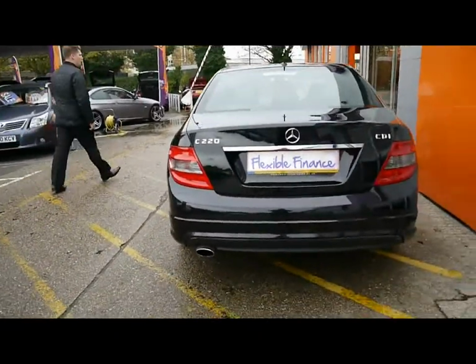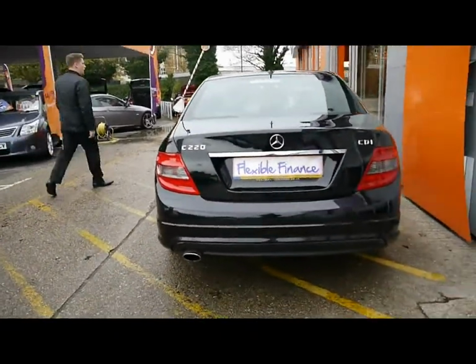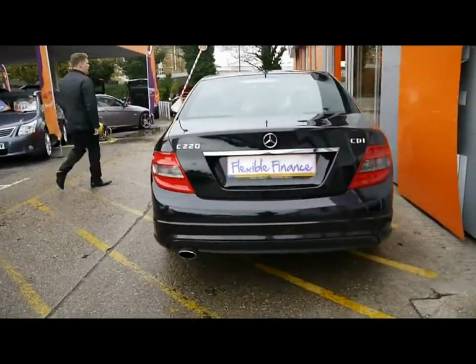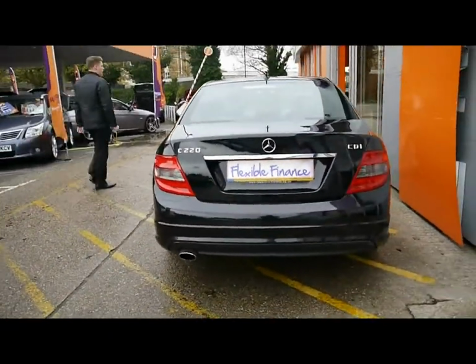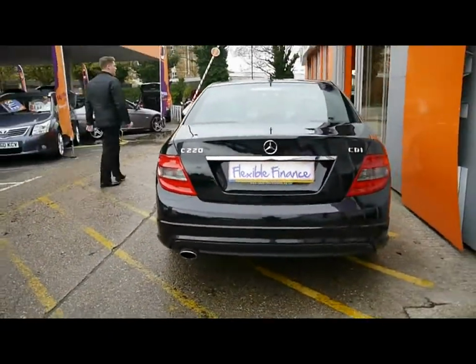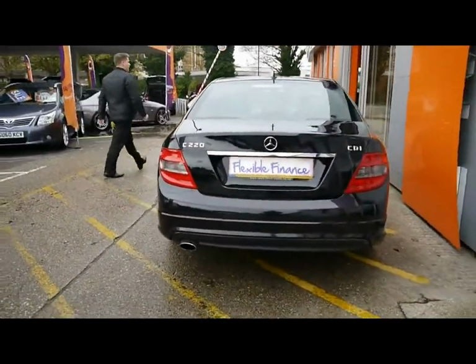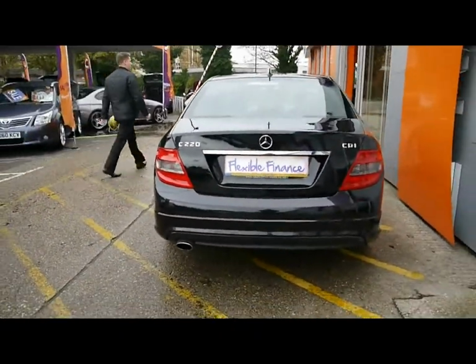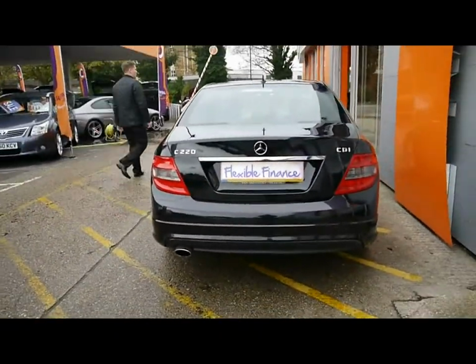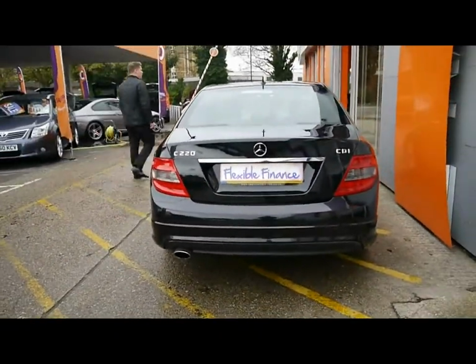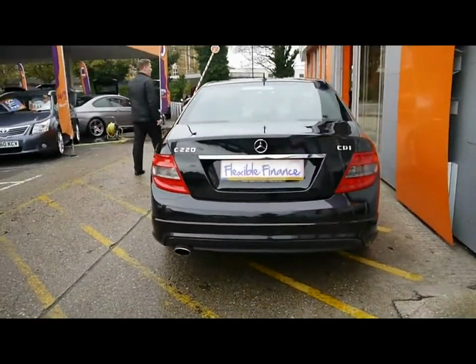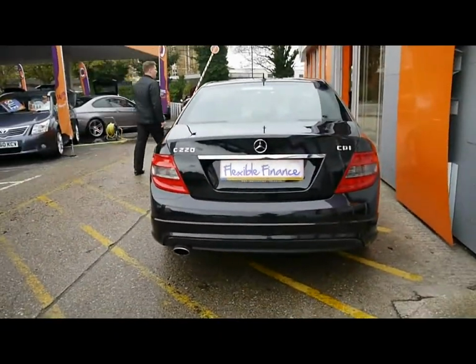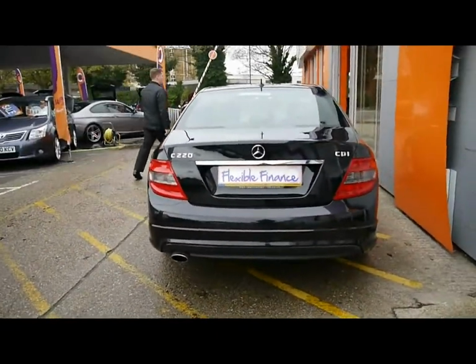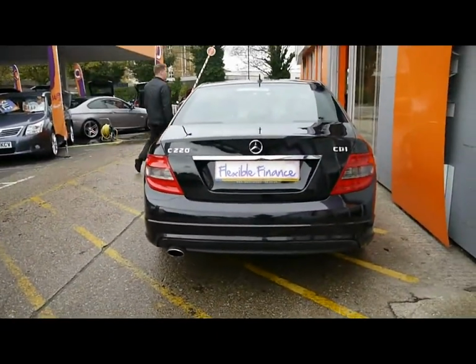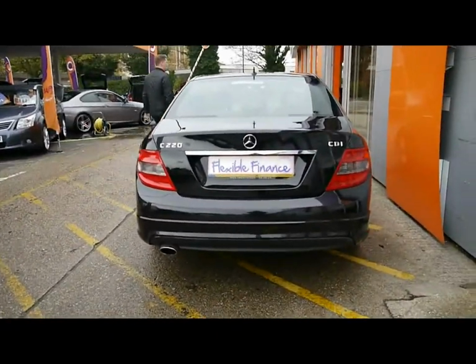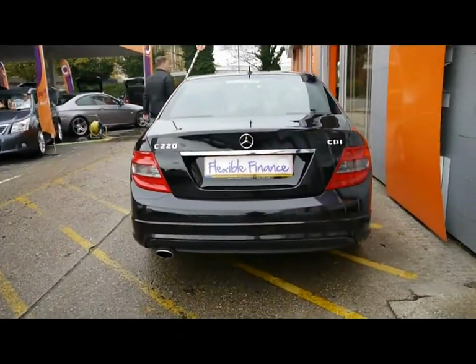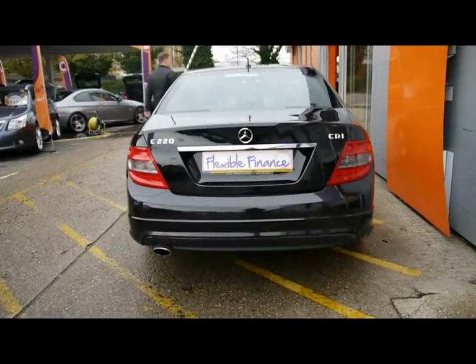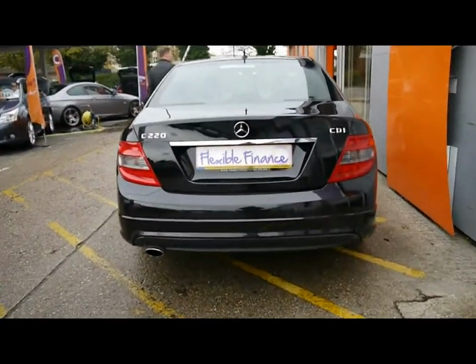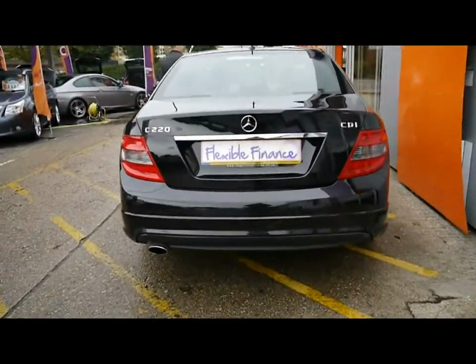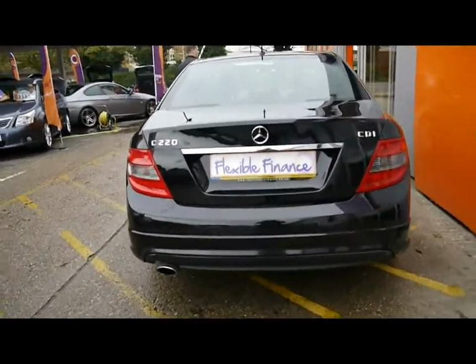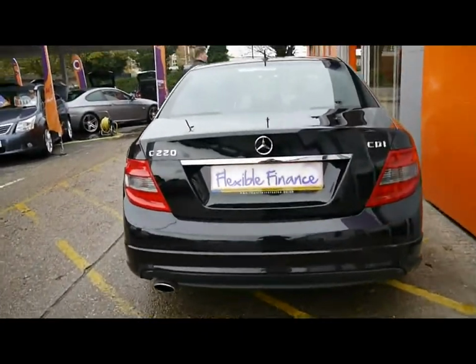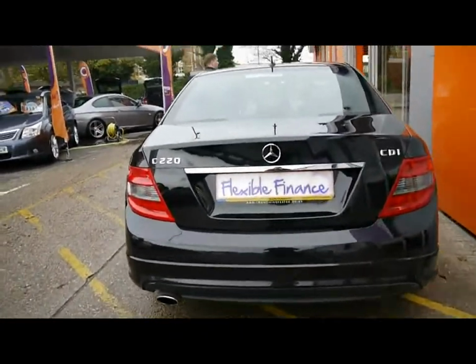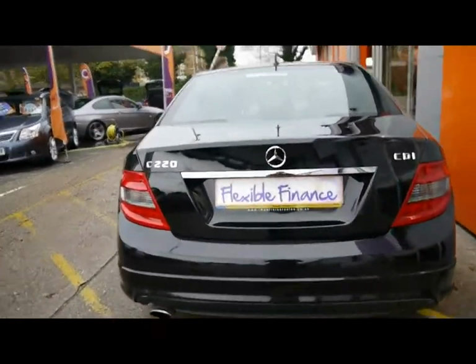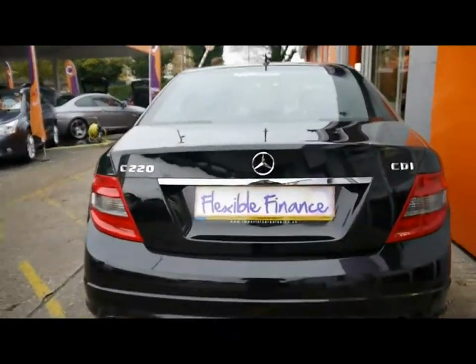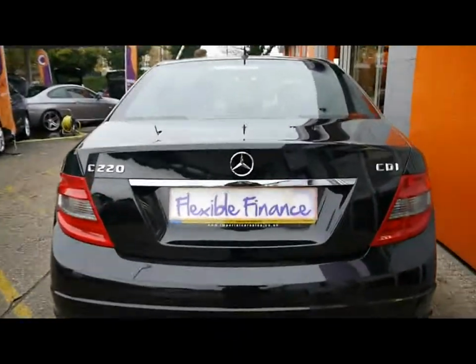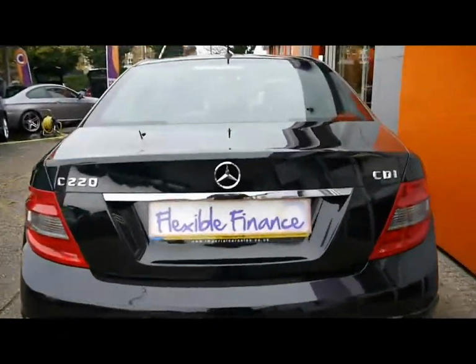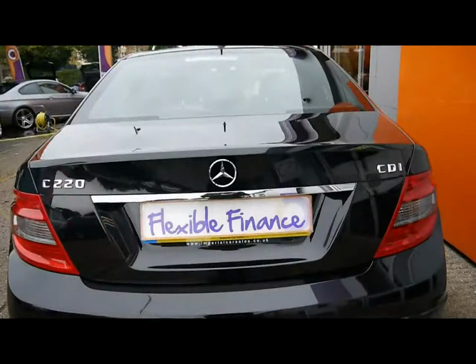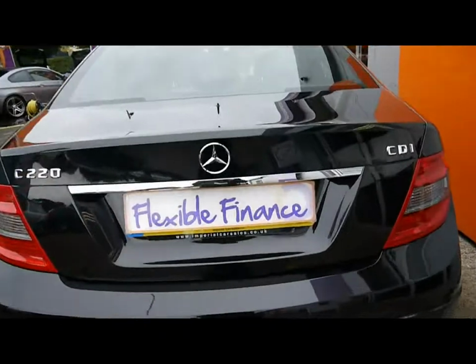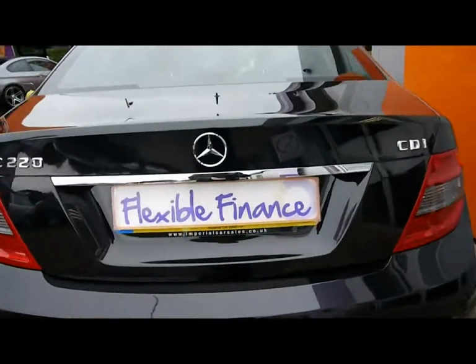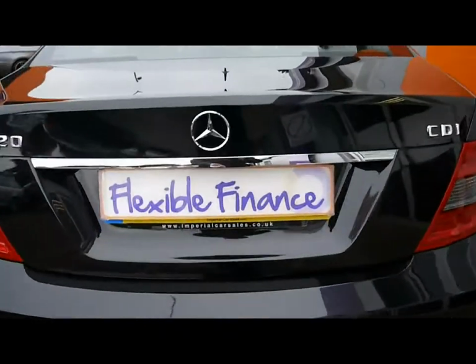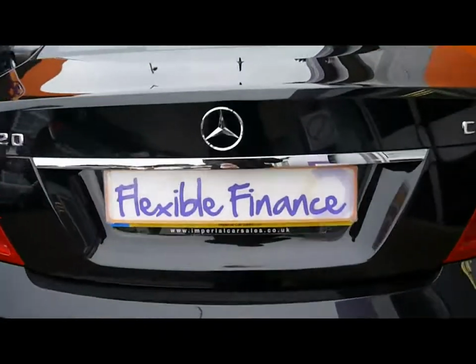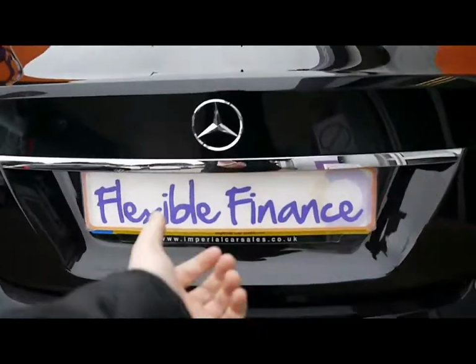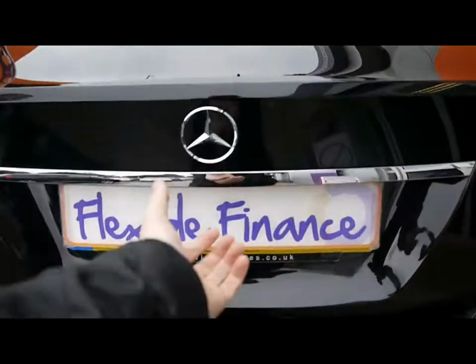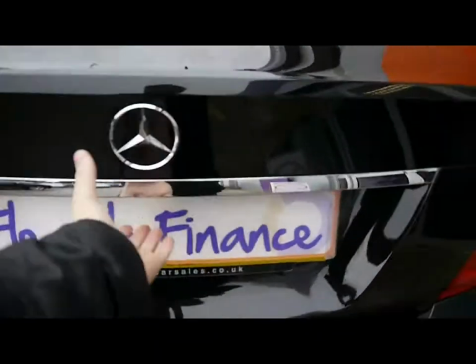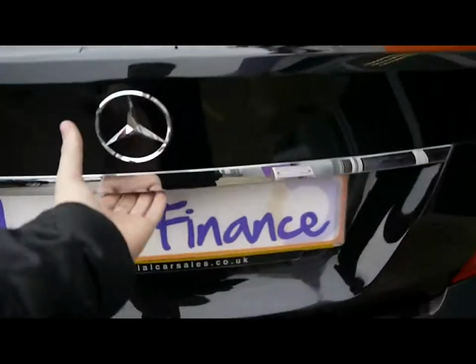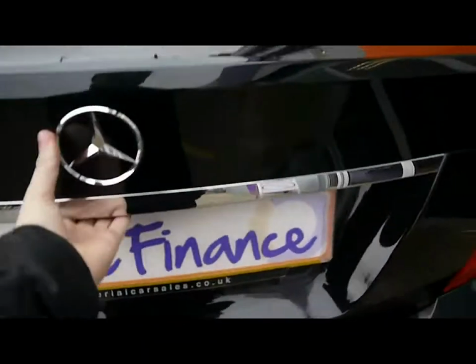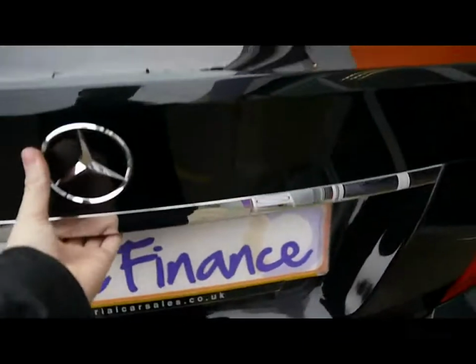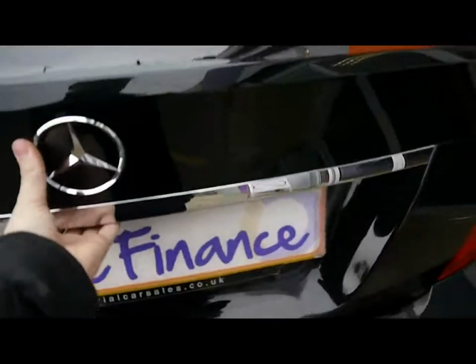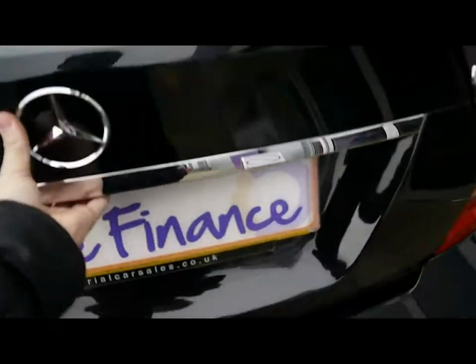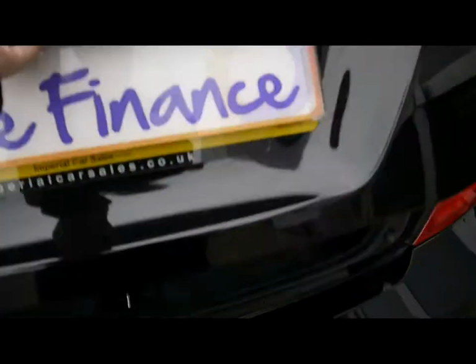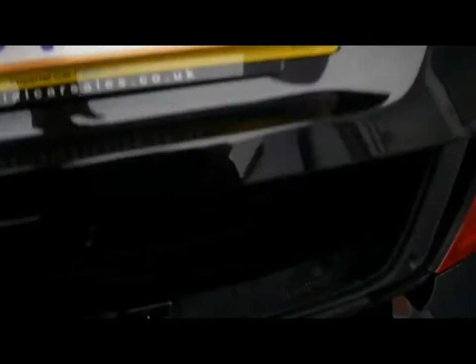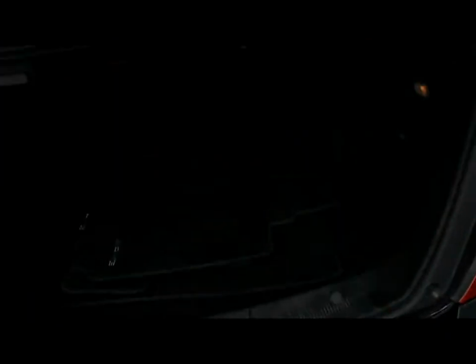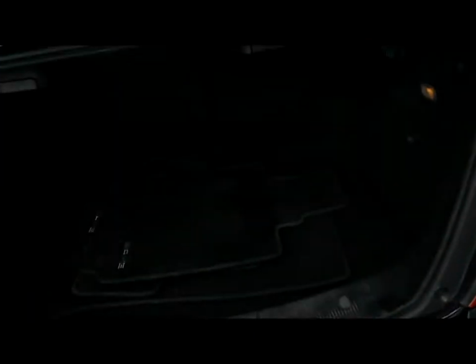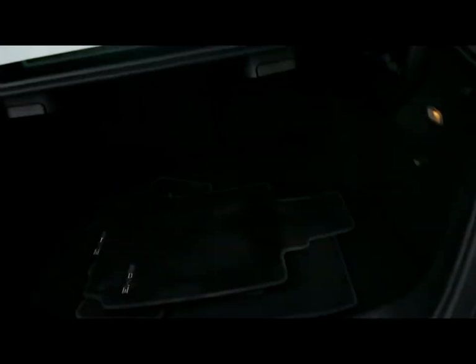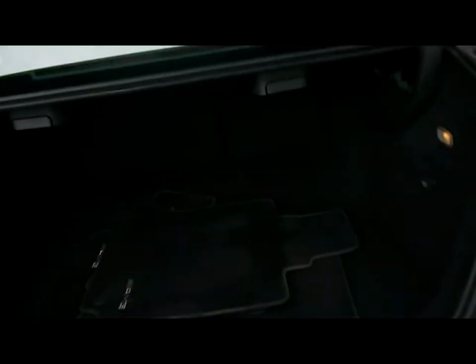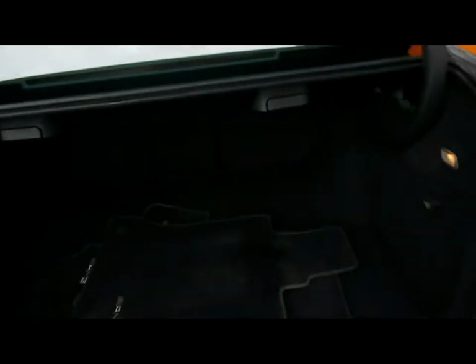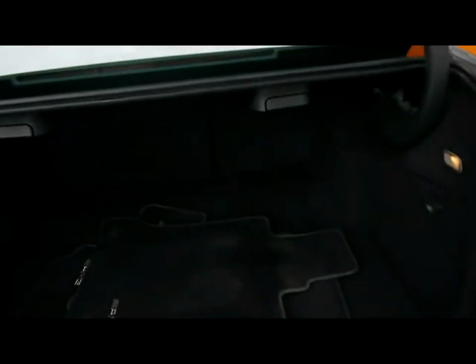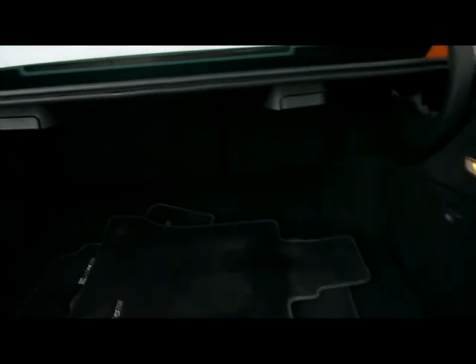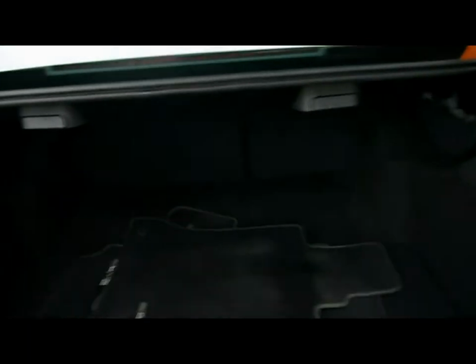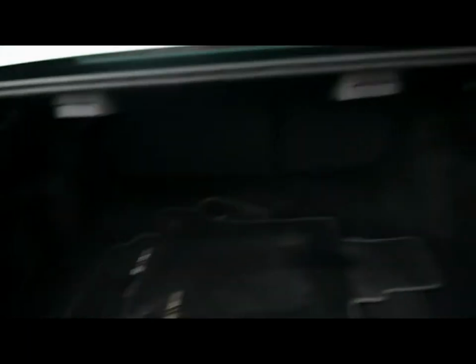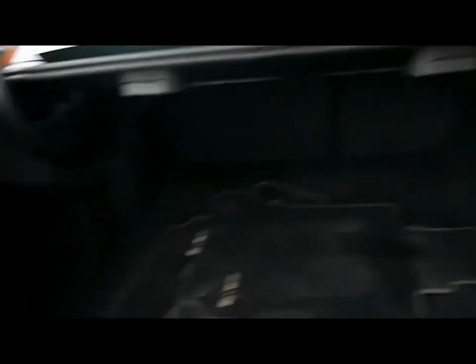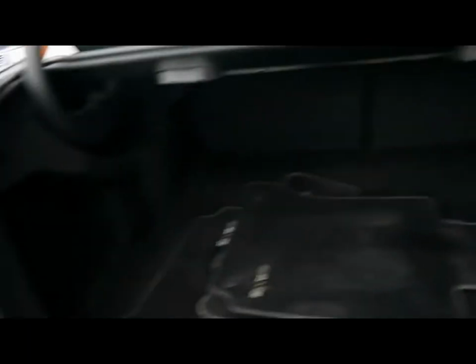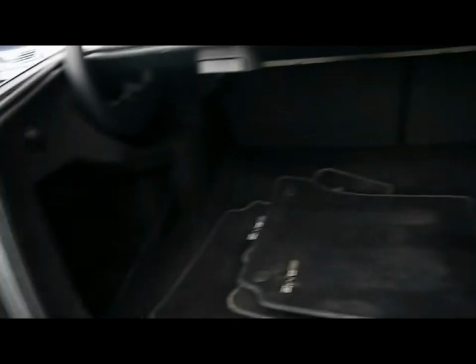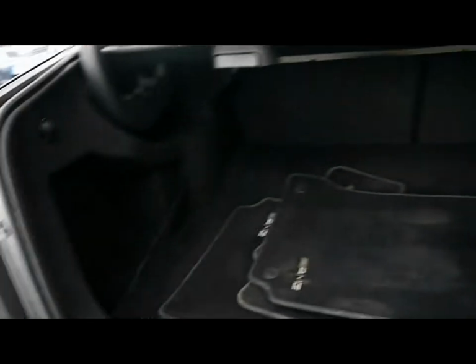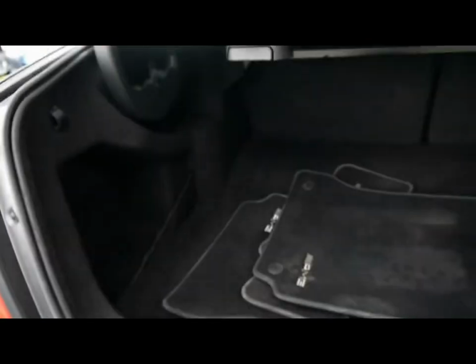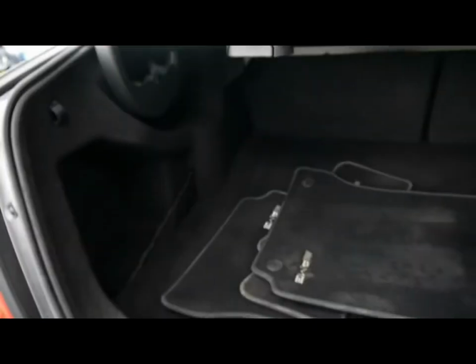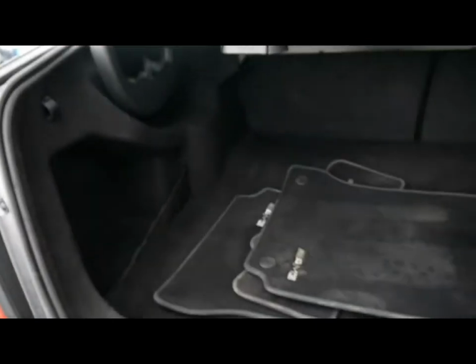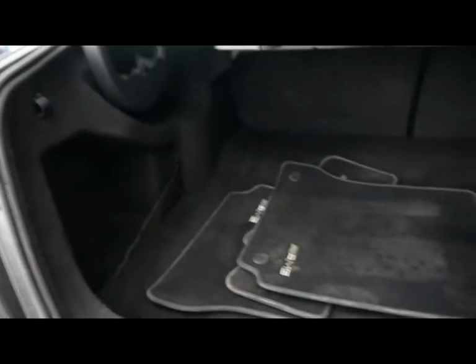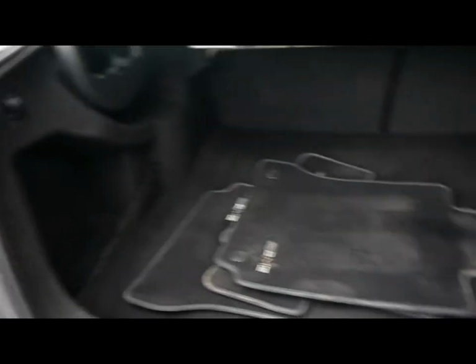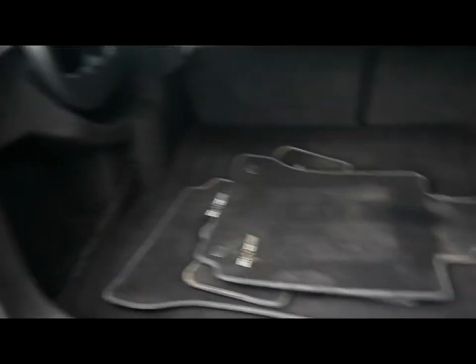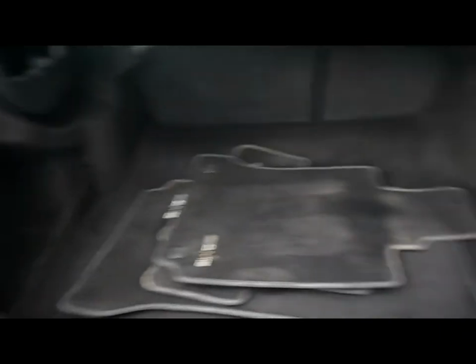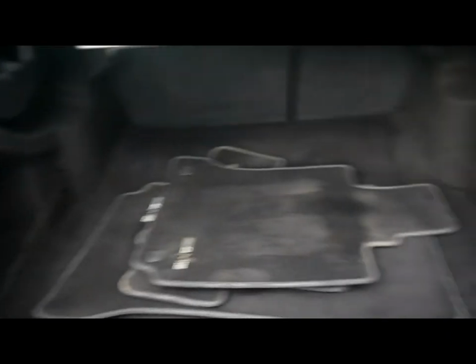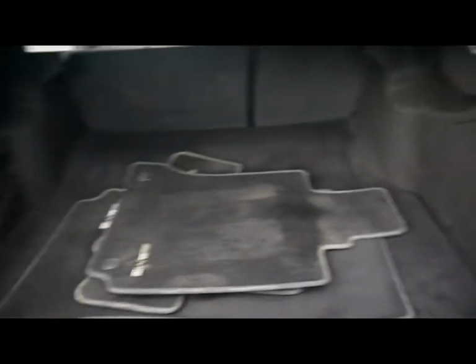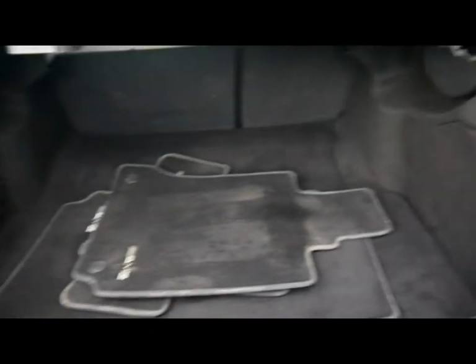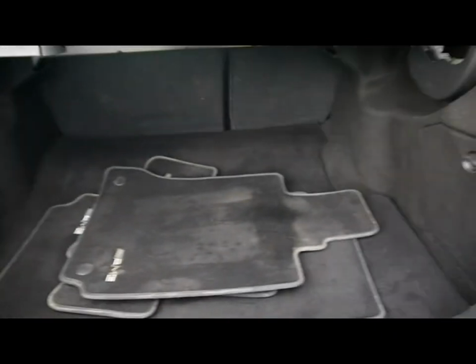Really good looking car, excellent condition on the exterior. Good sized boot with plenty of storage.